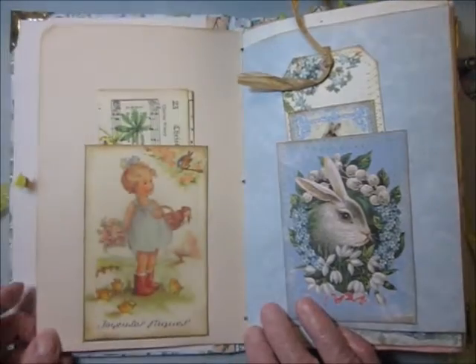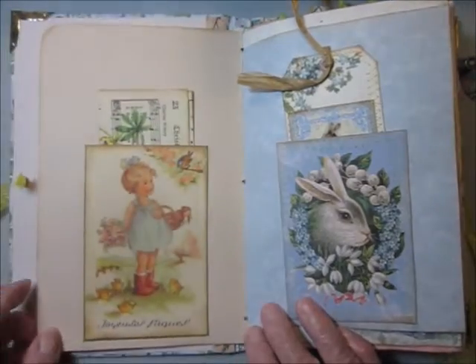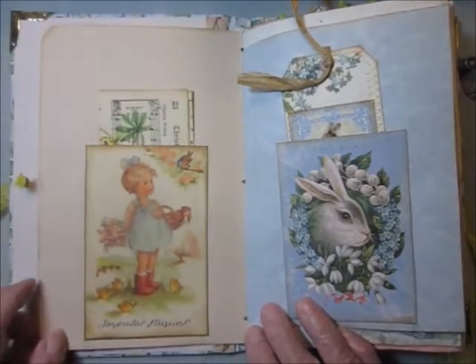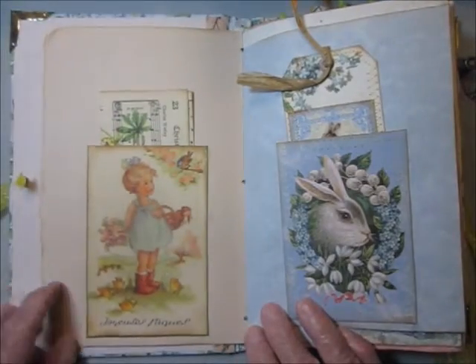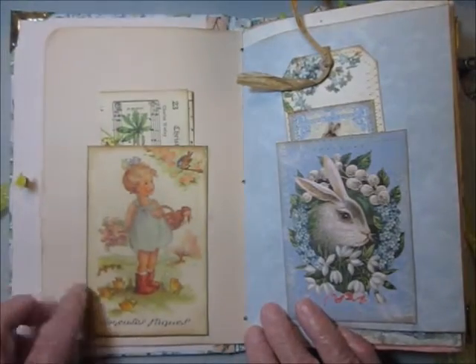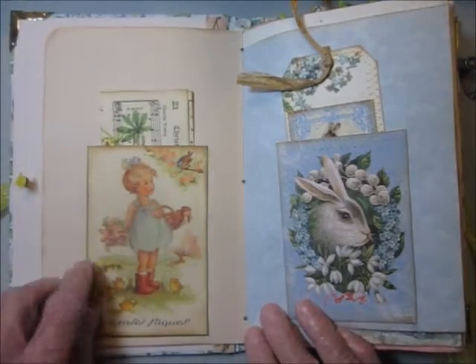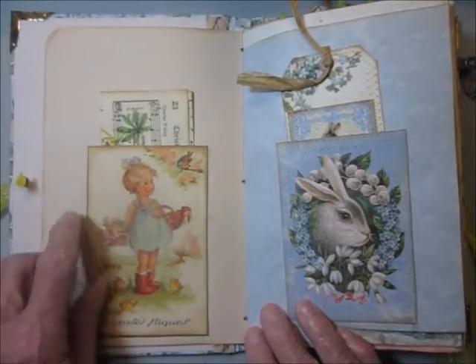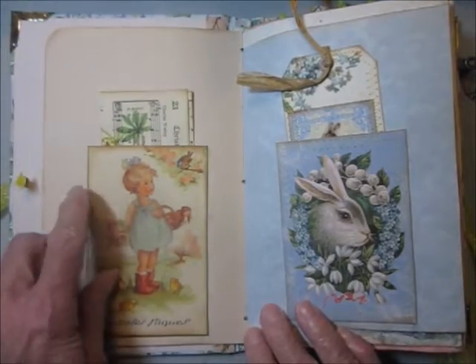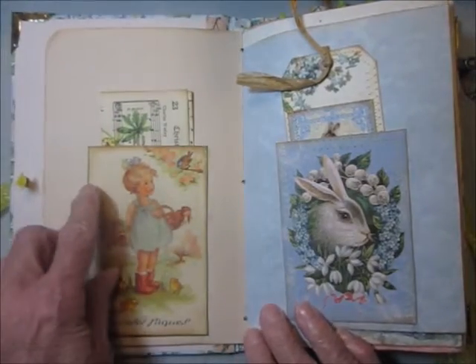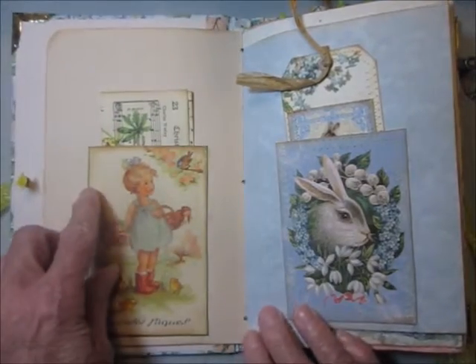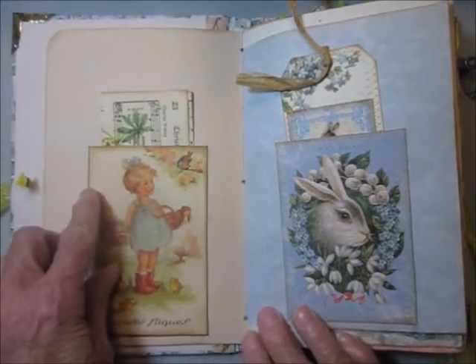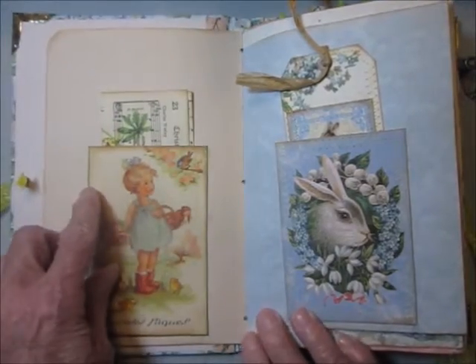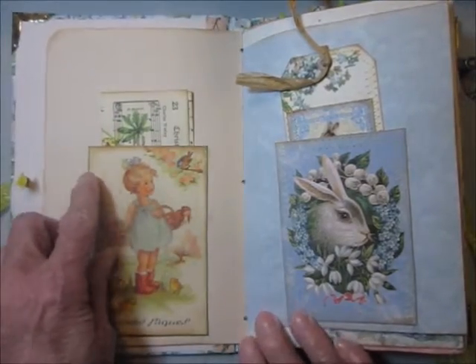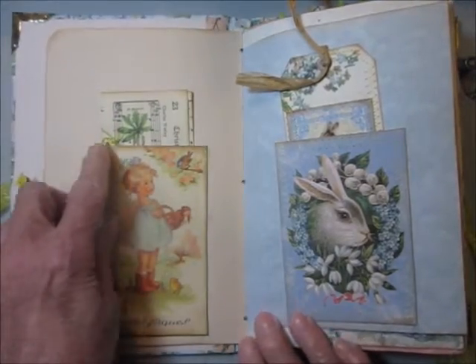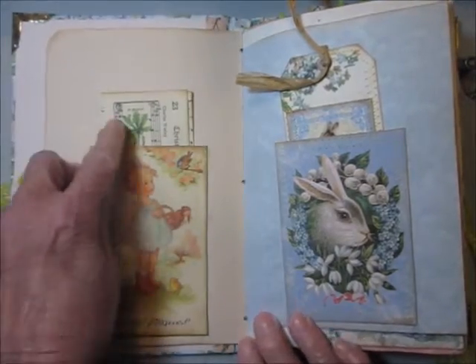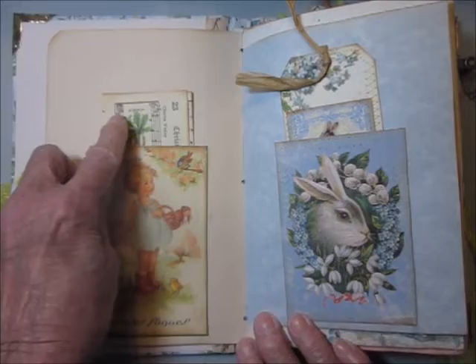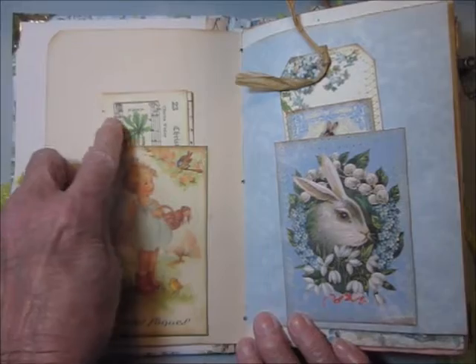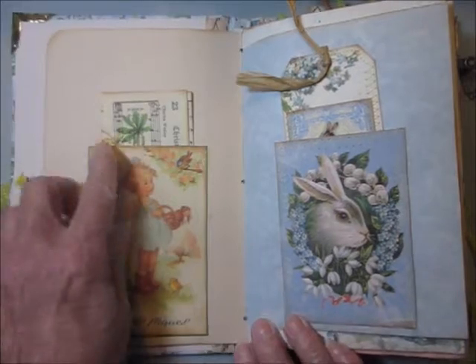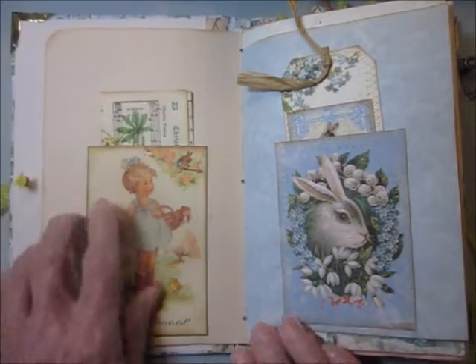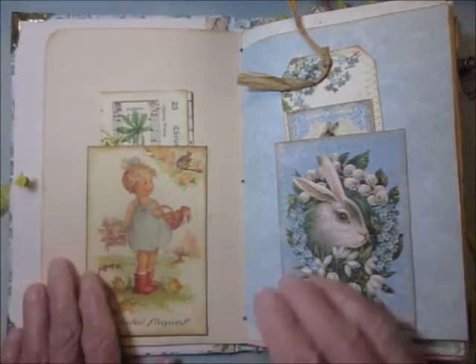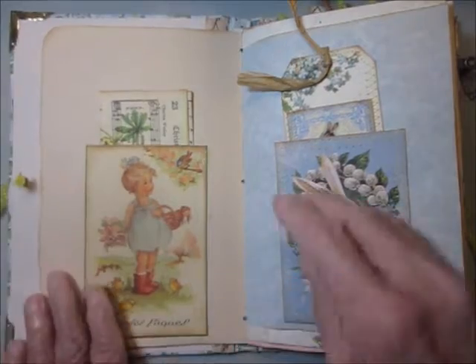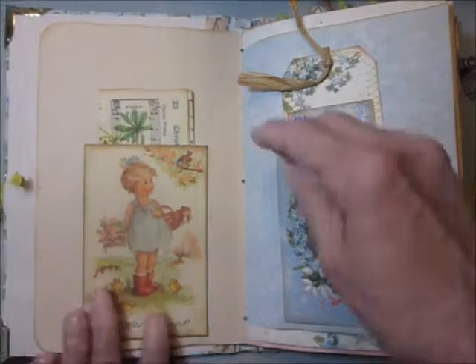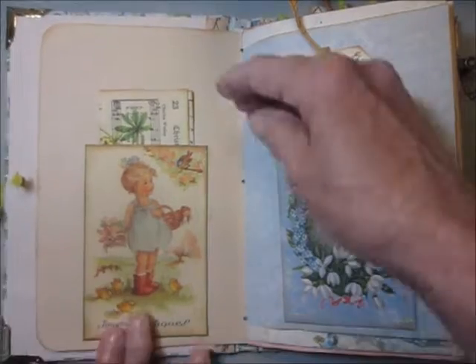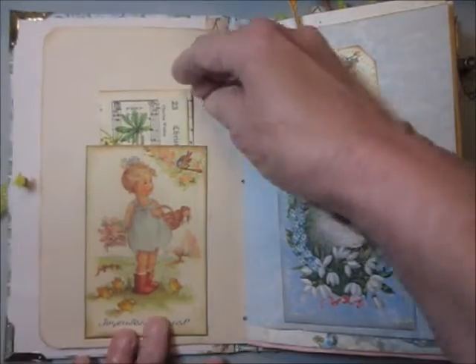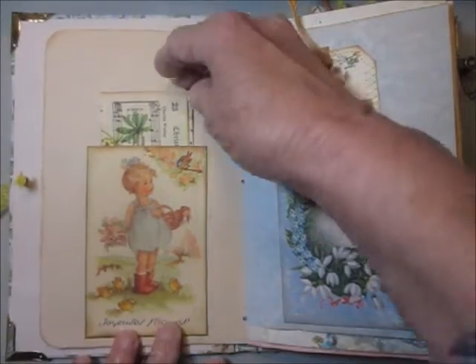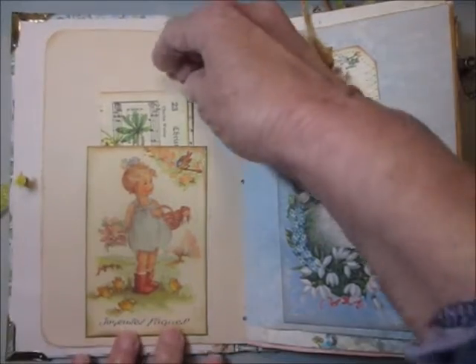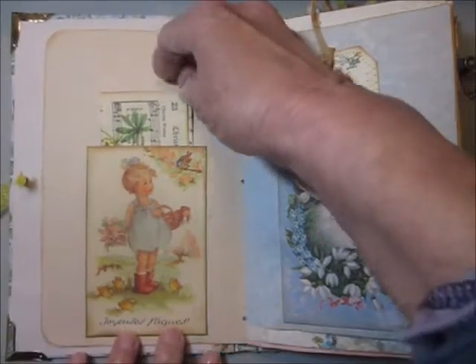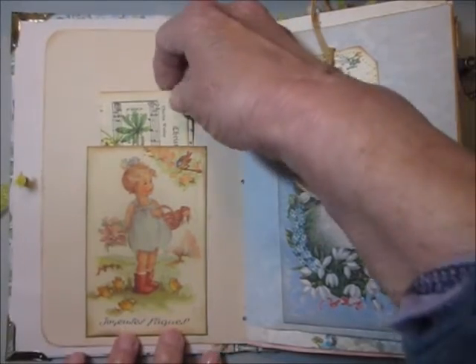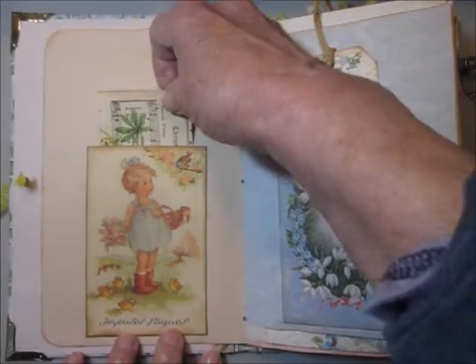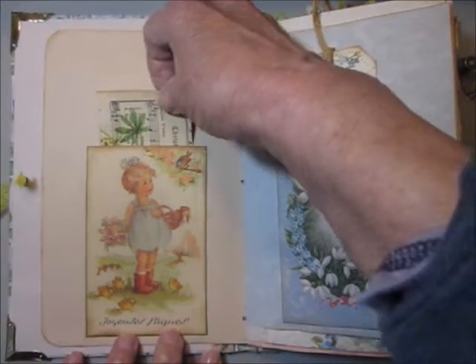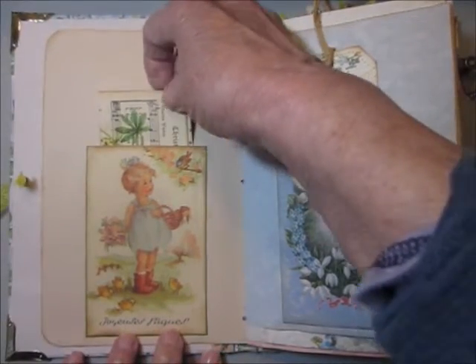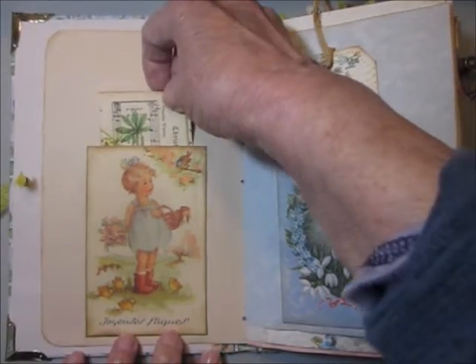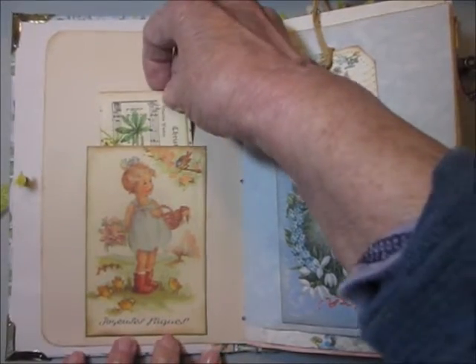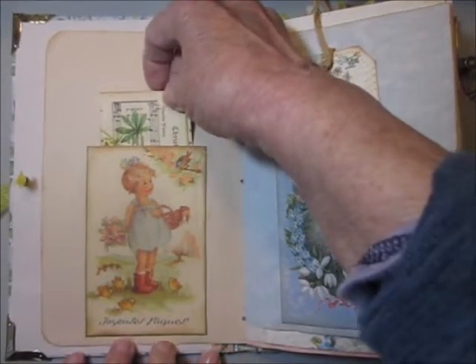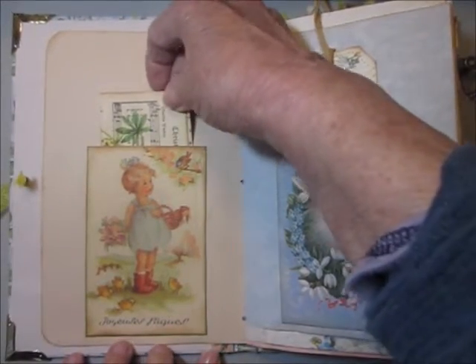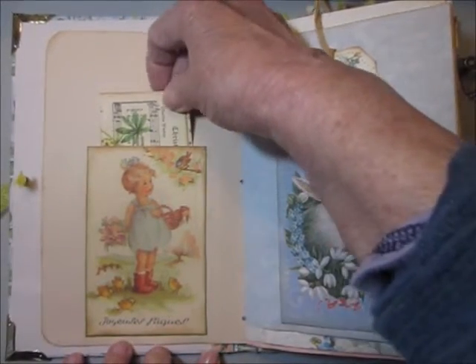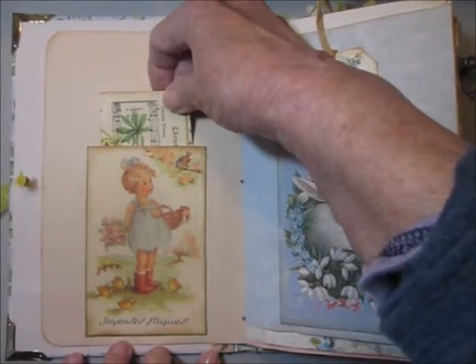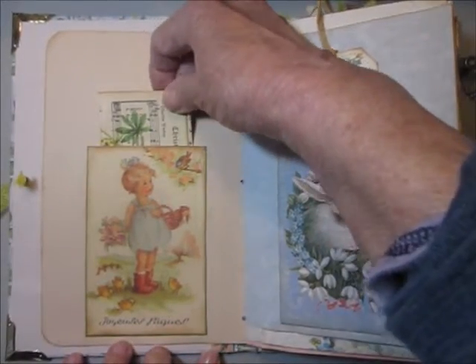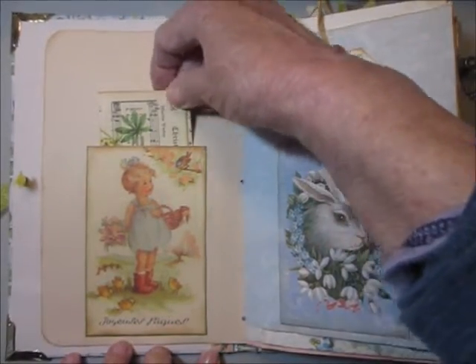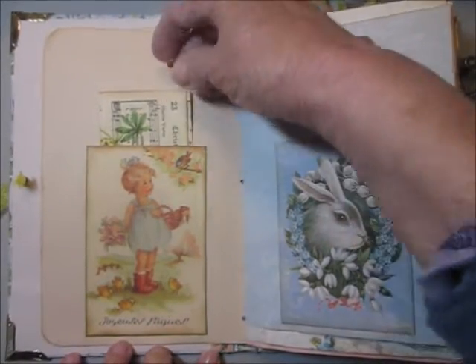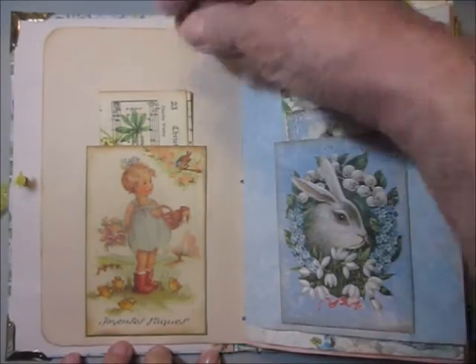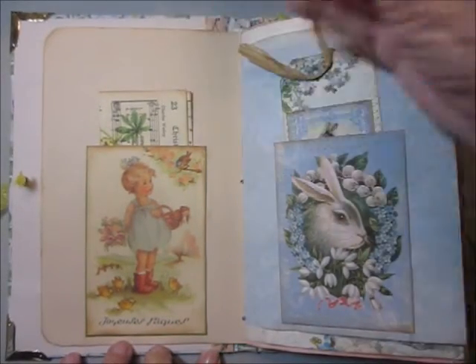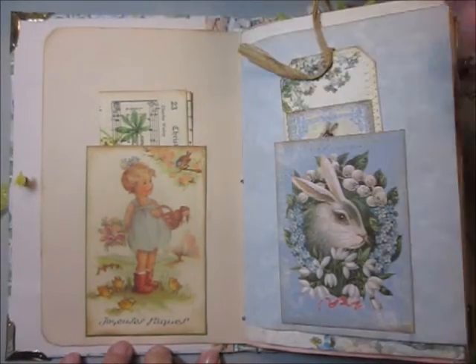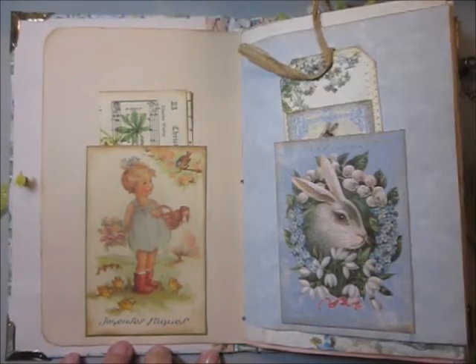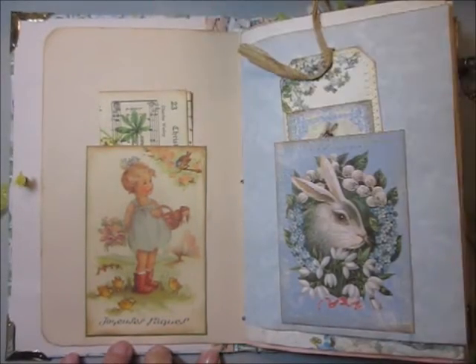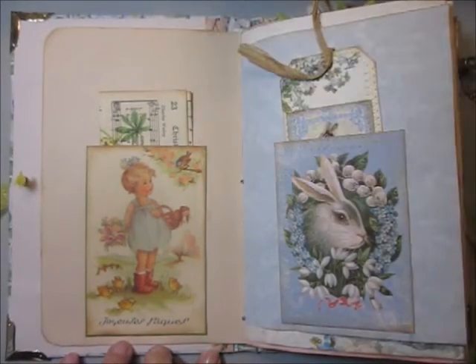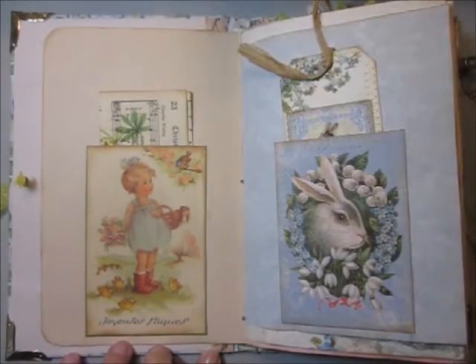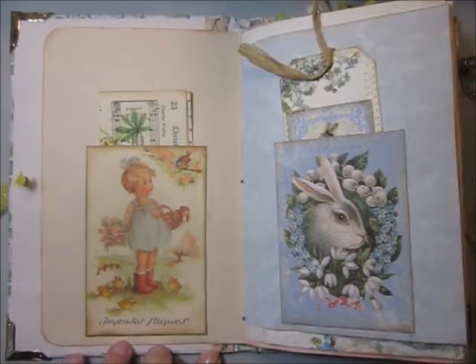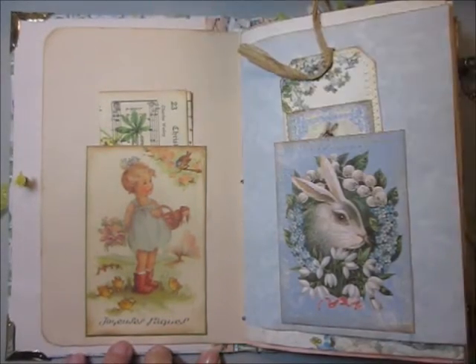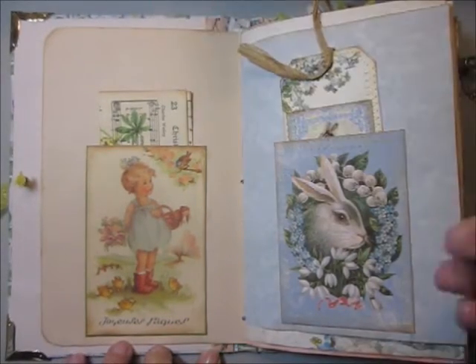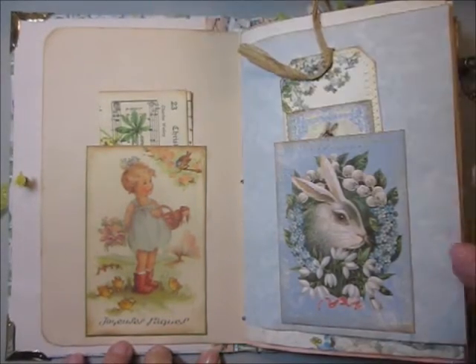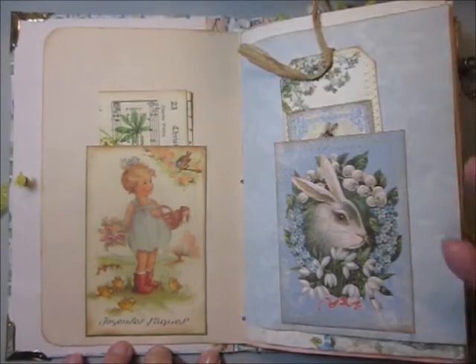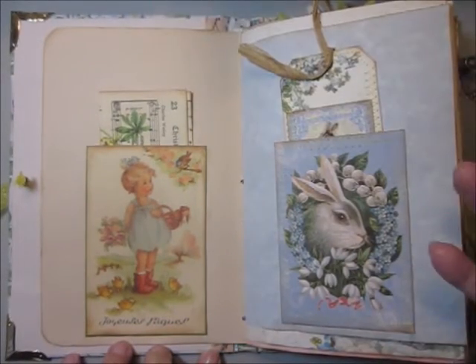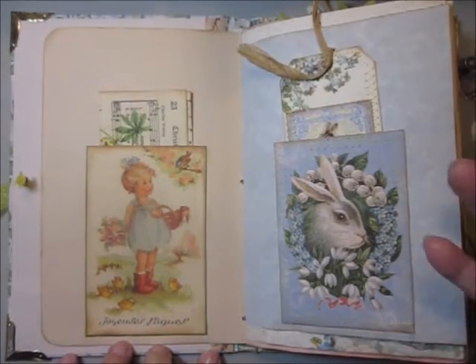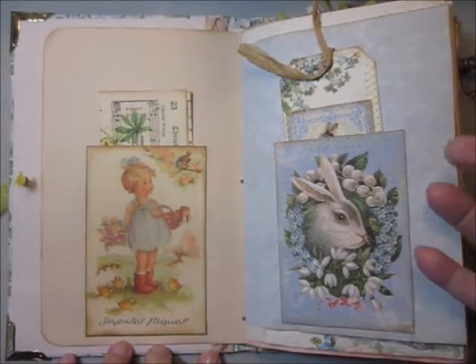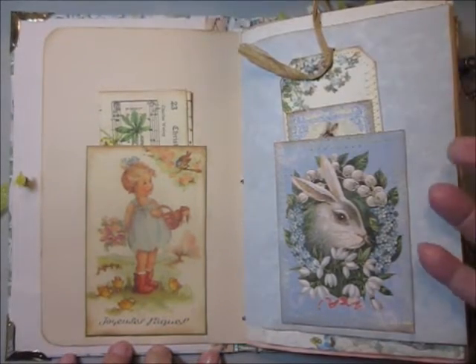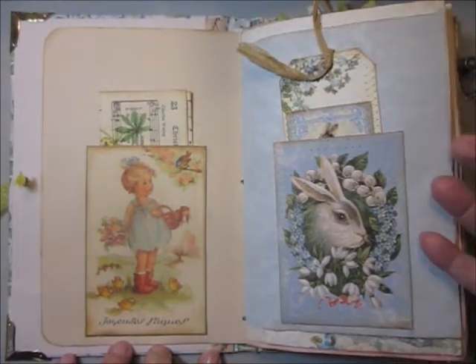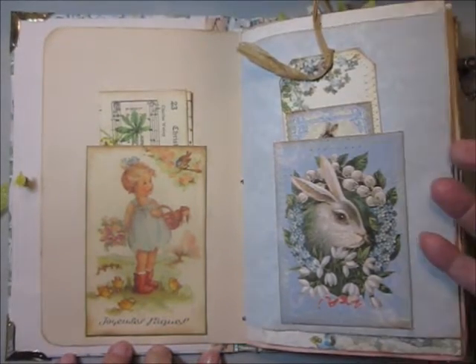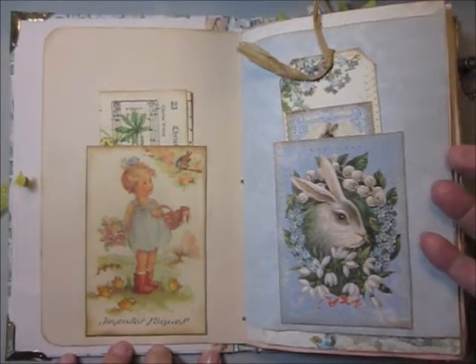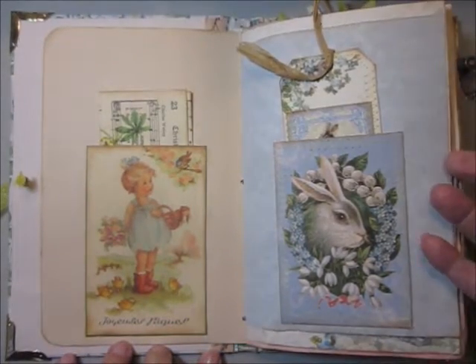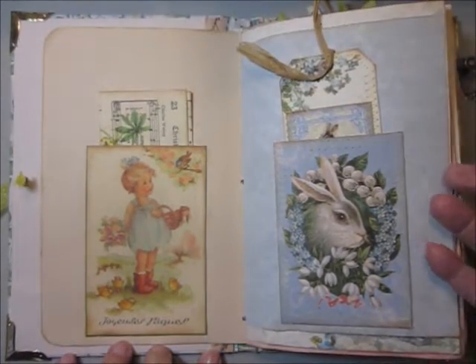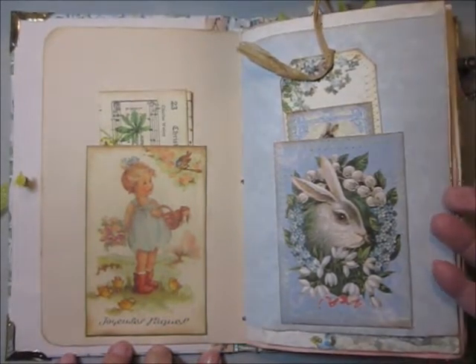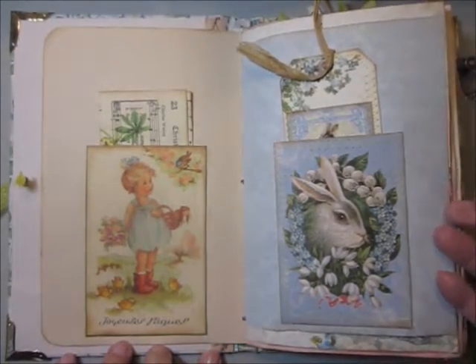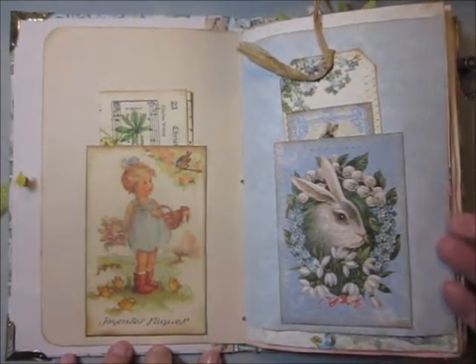Another pocket, and this has an Easter song.